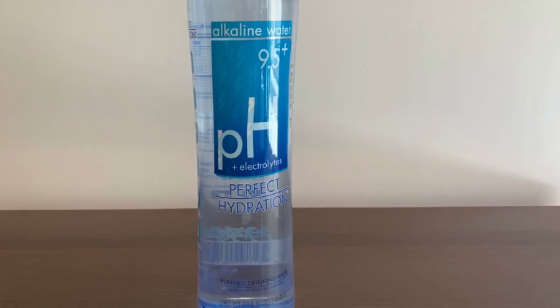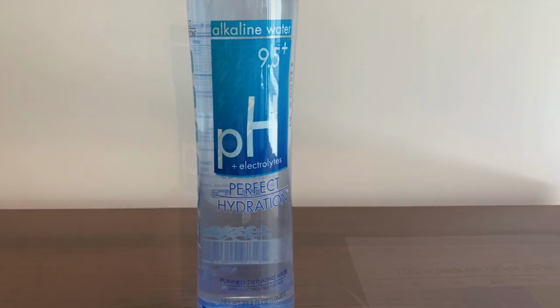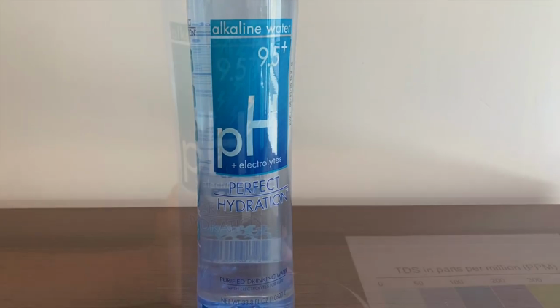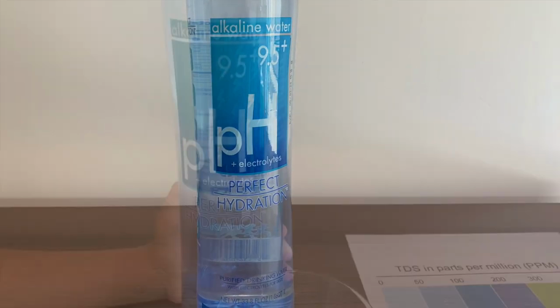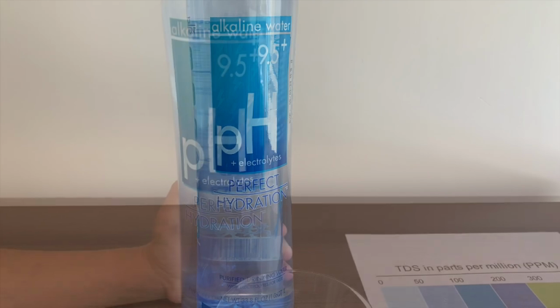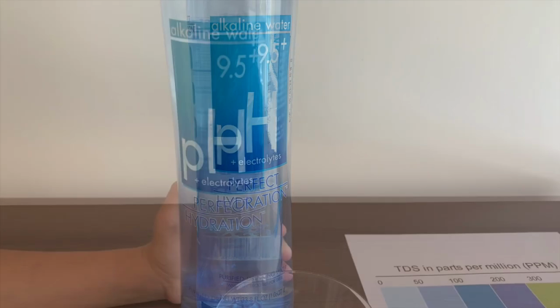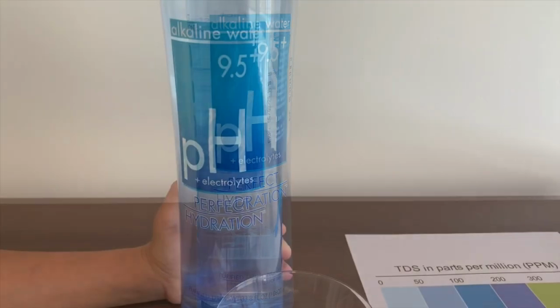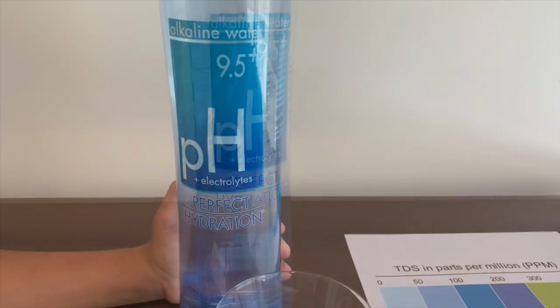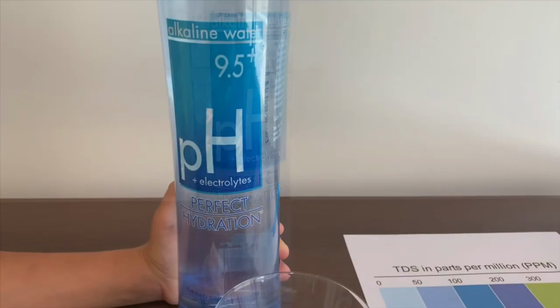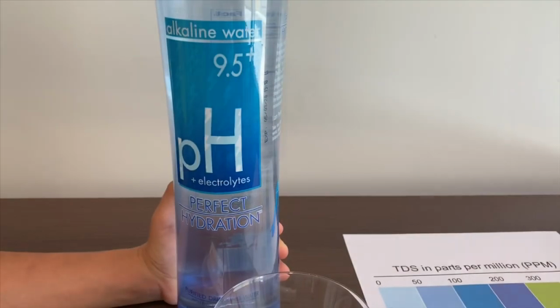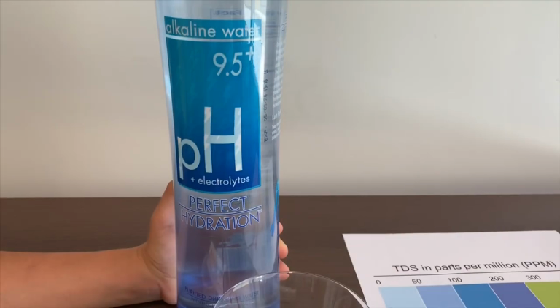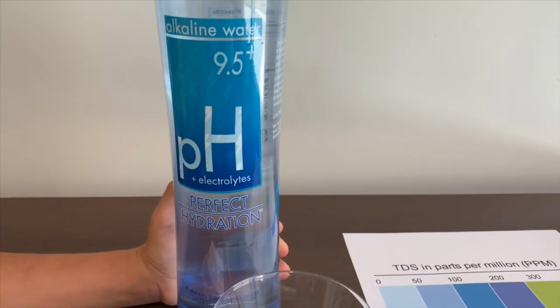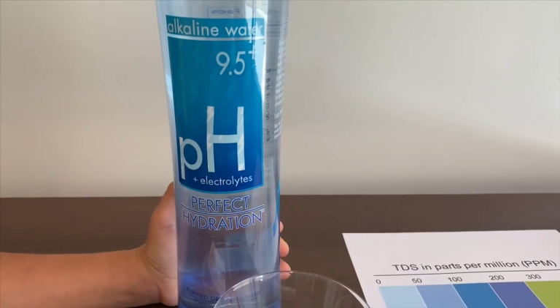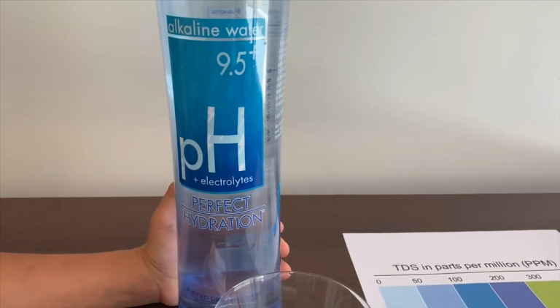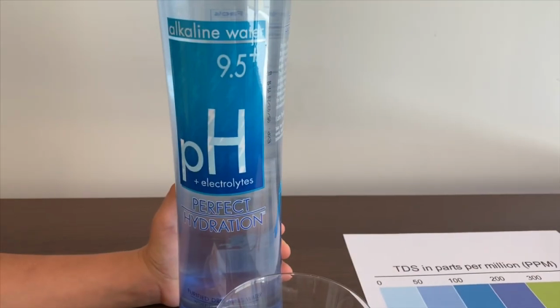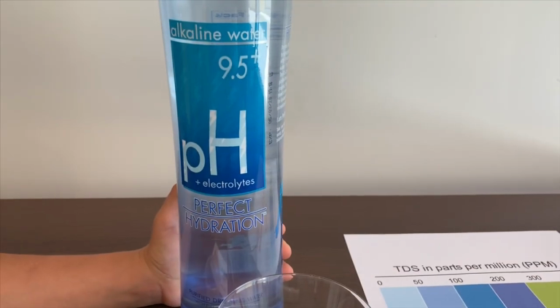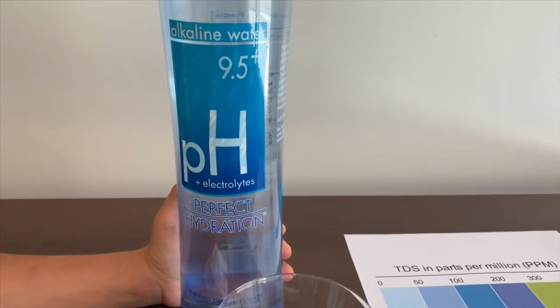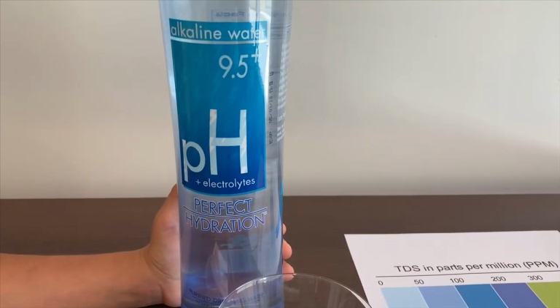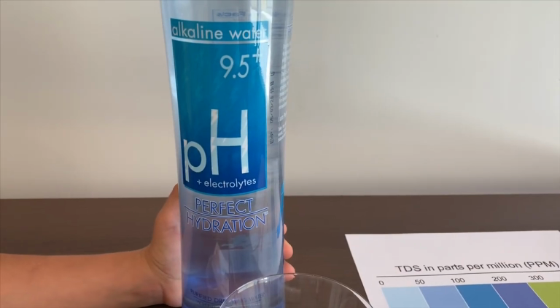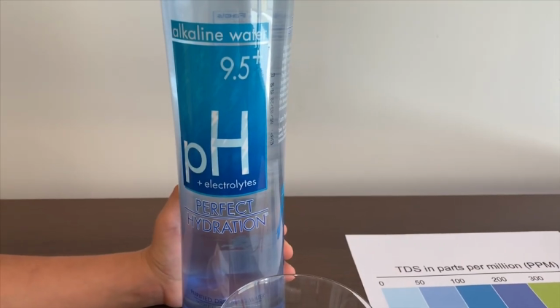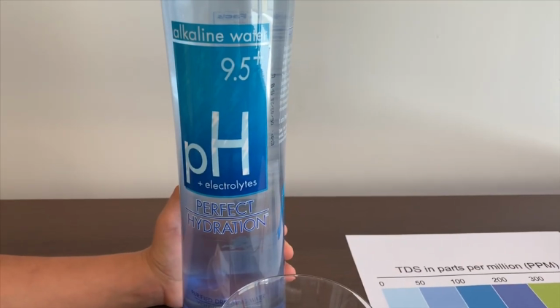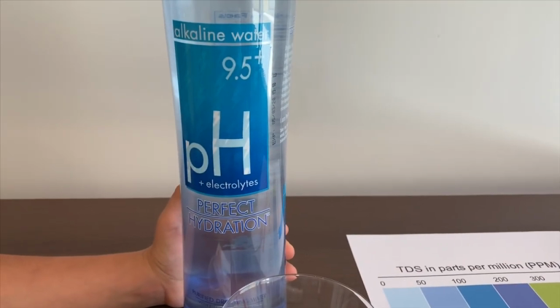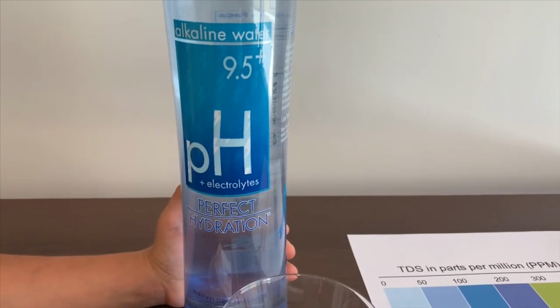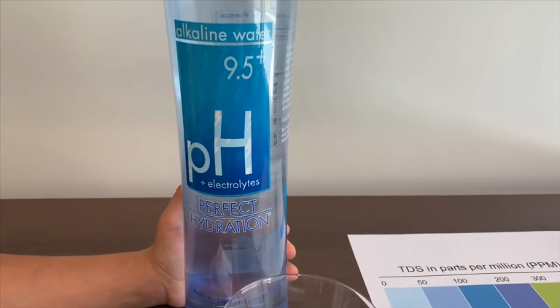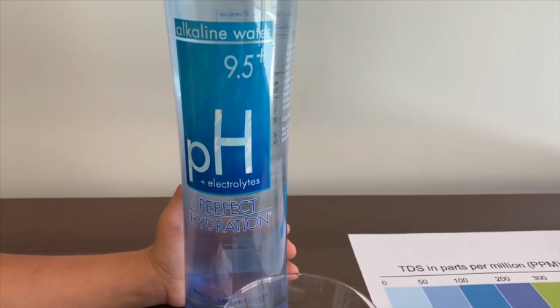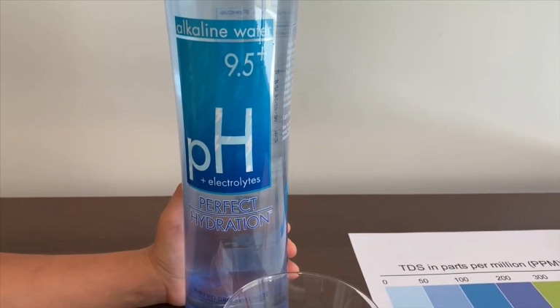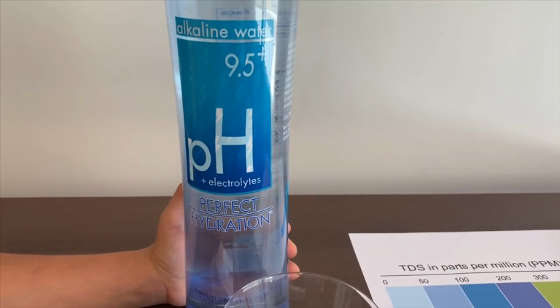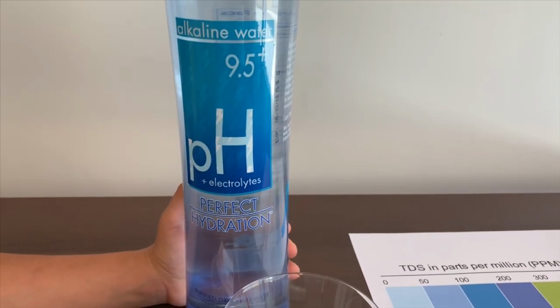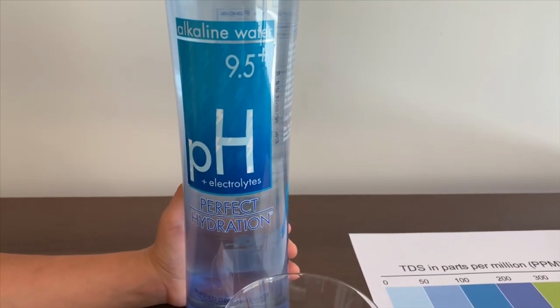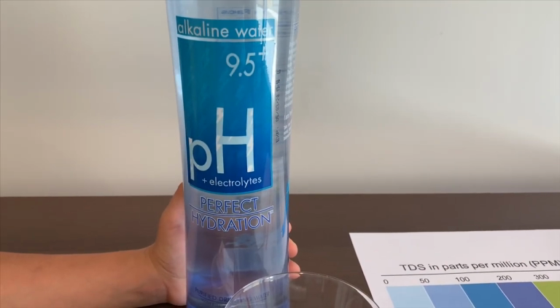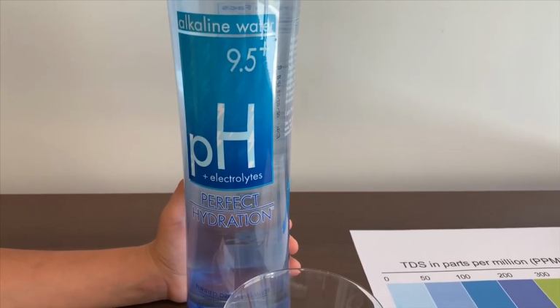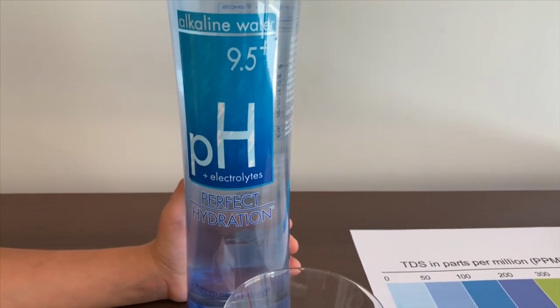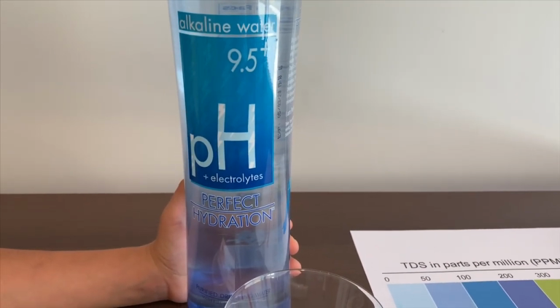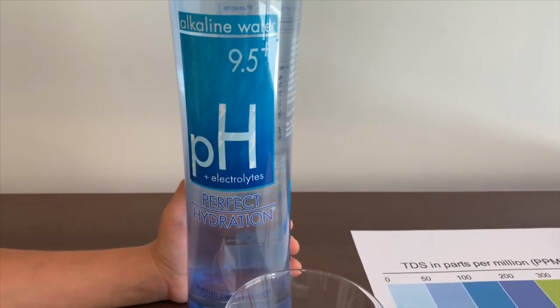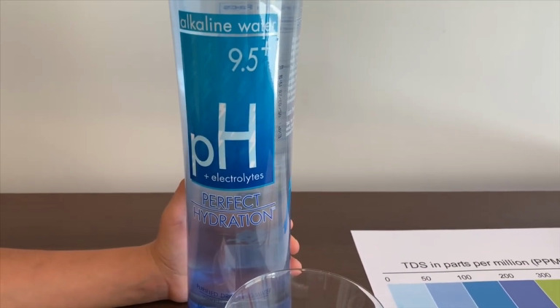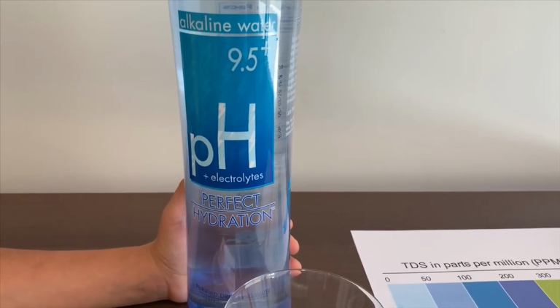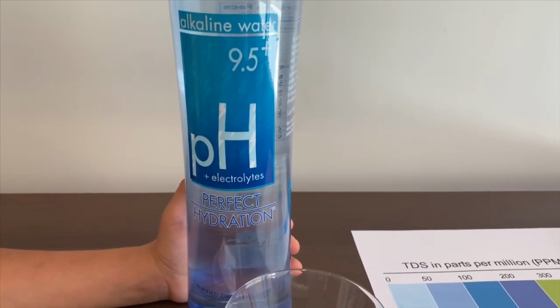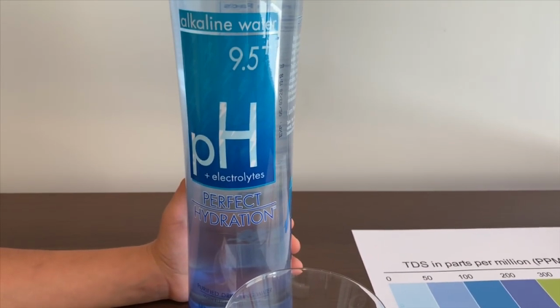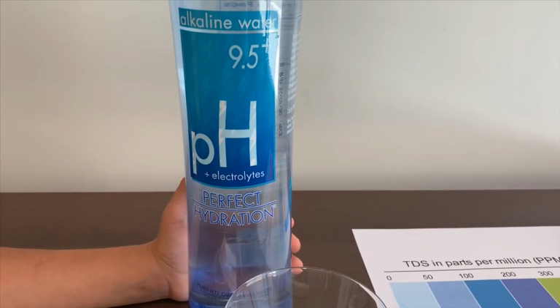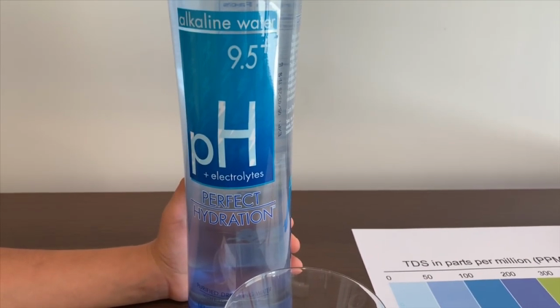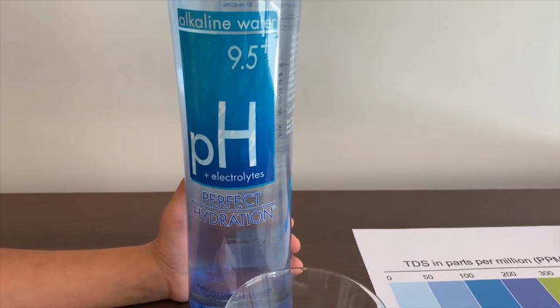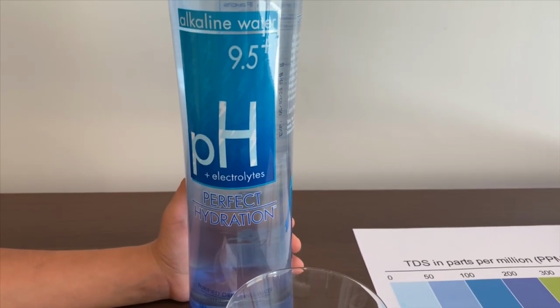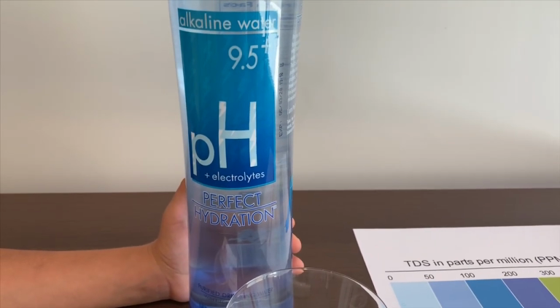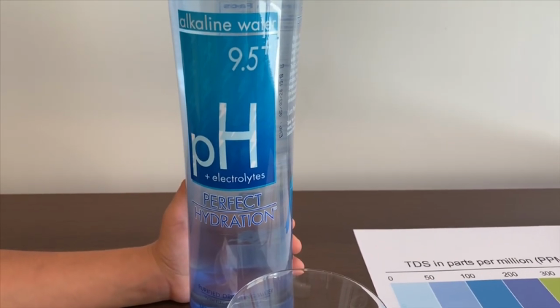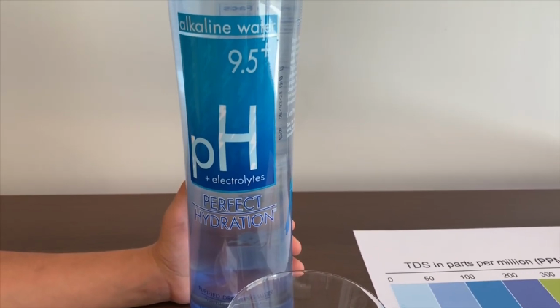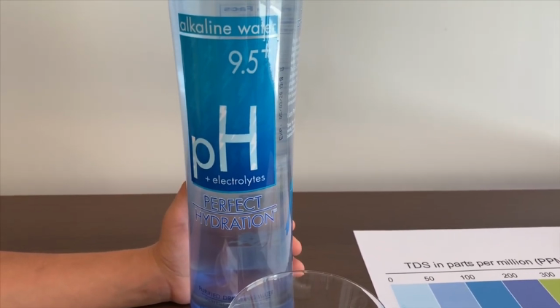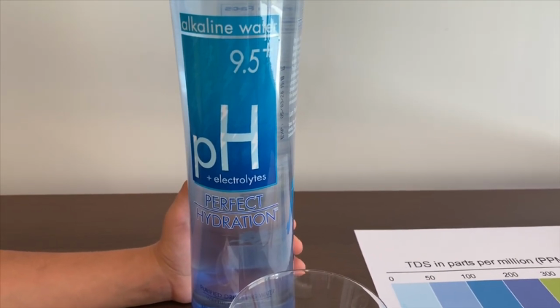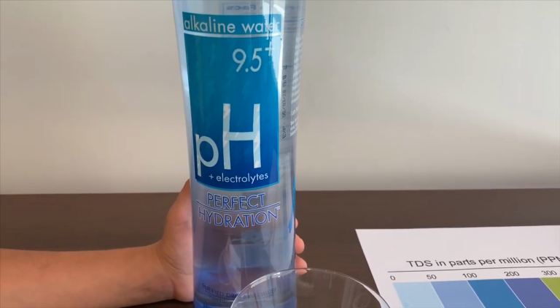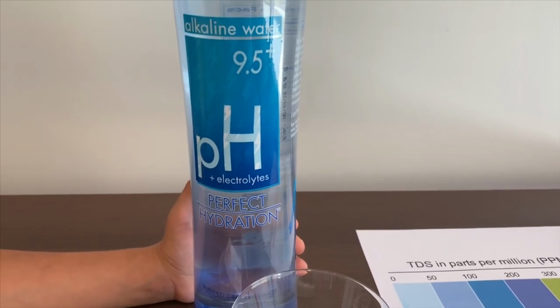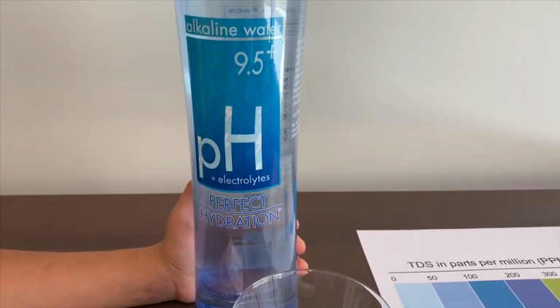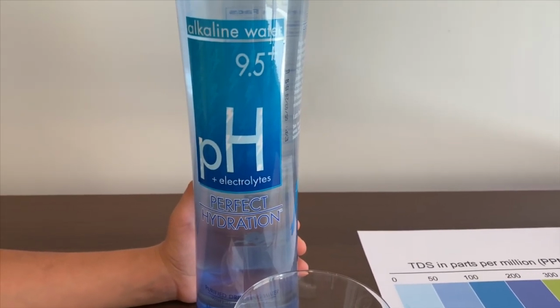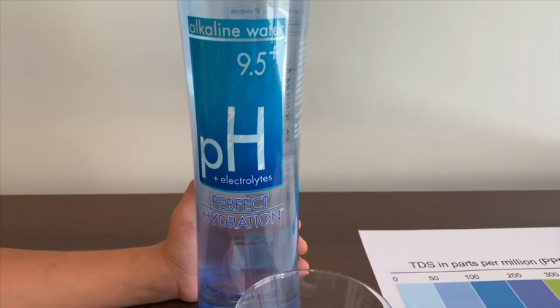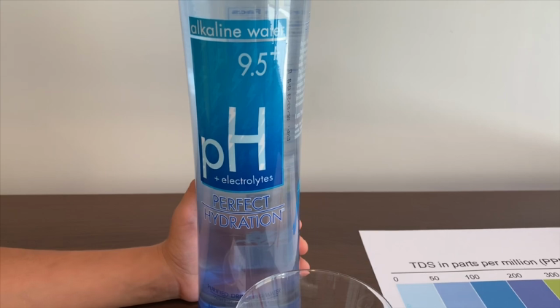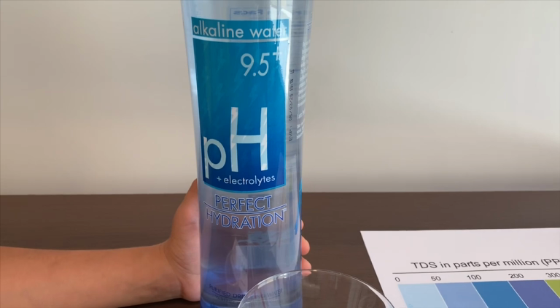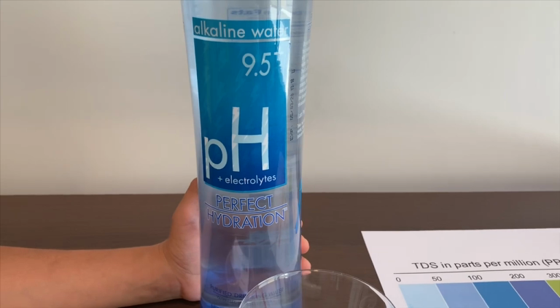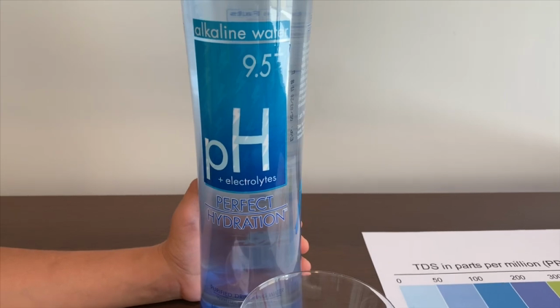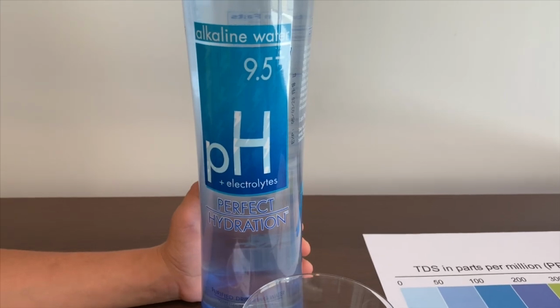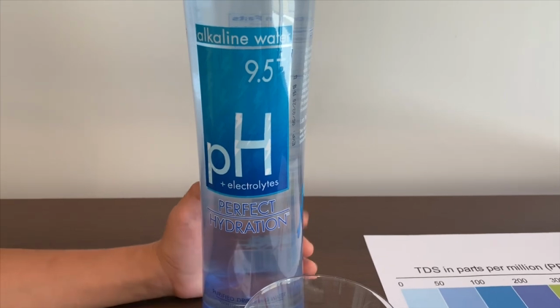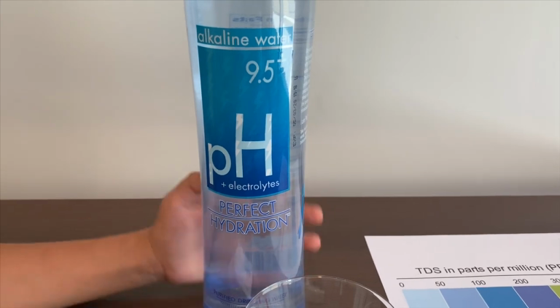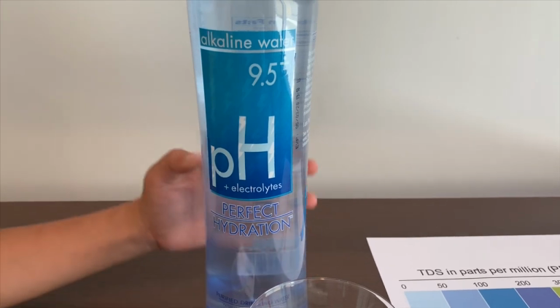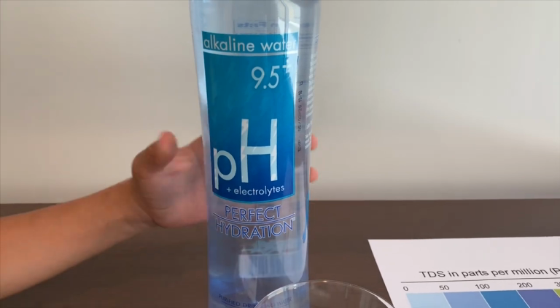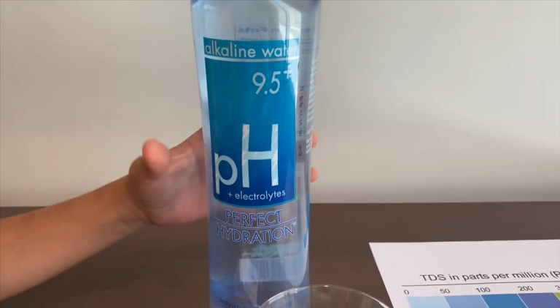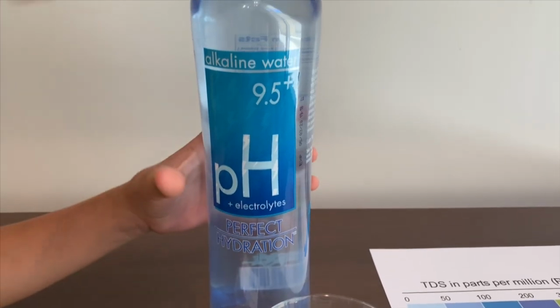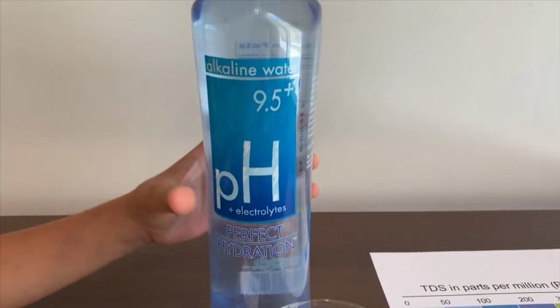This is alkaline water, purified drinking water with electrolytes for taste.